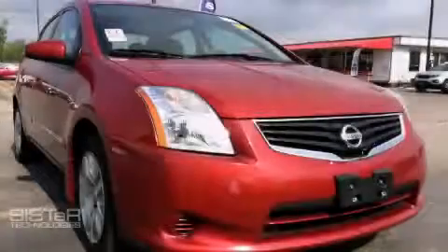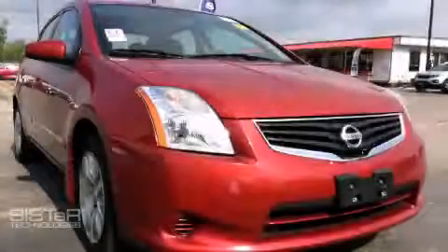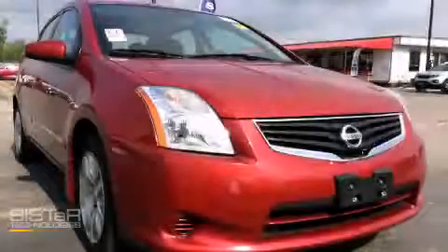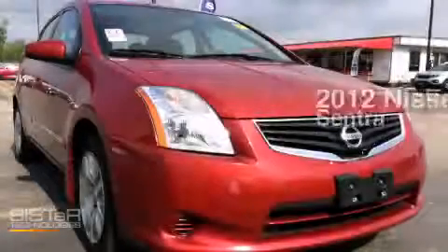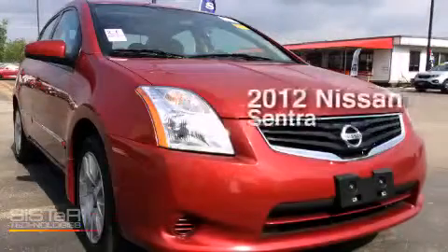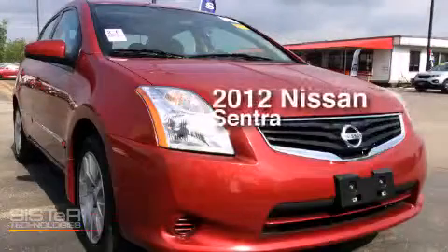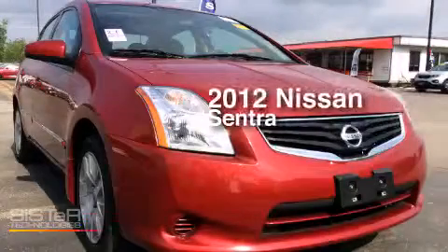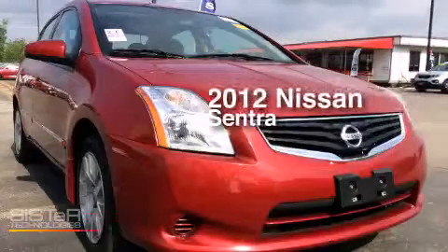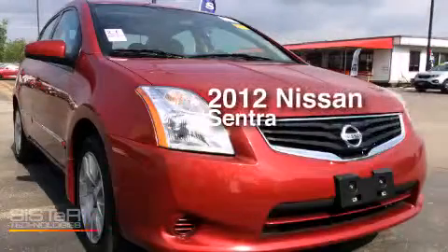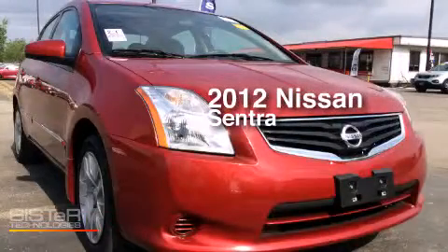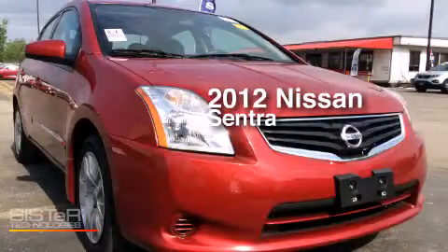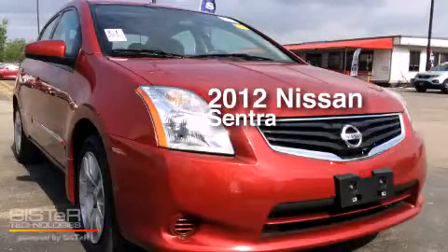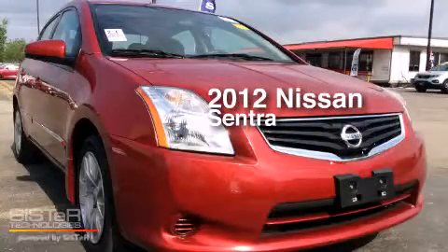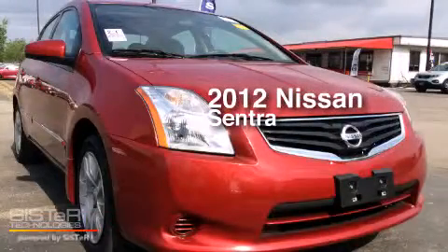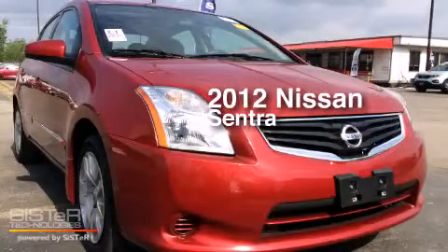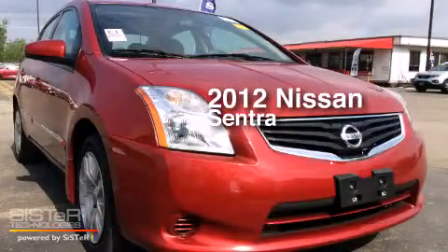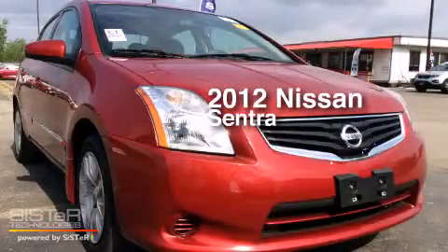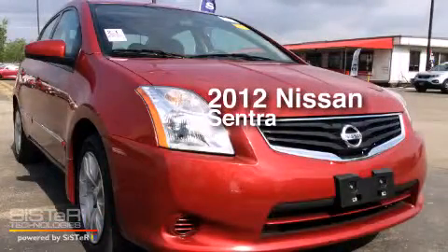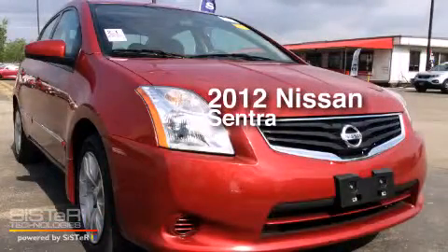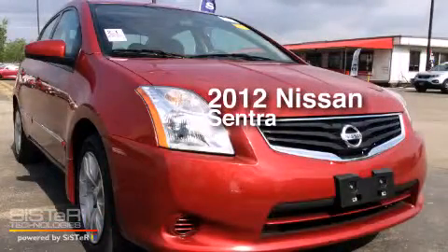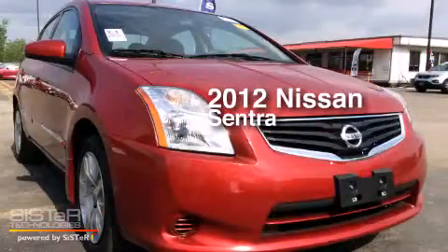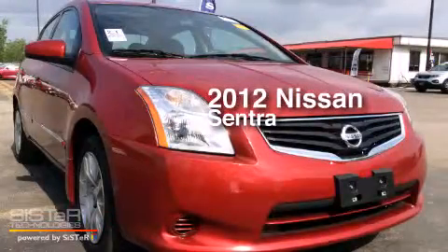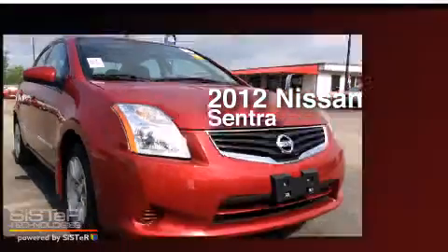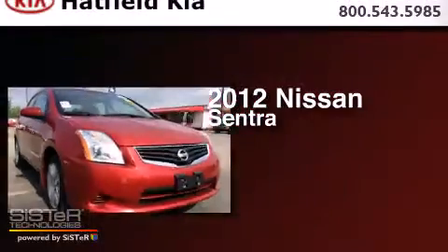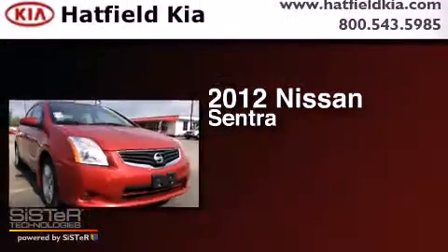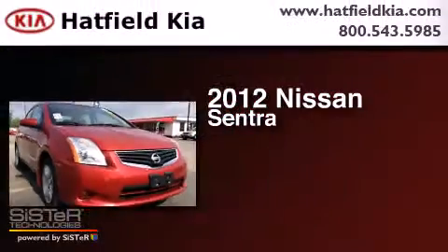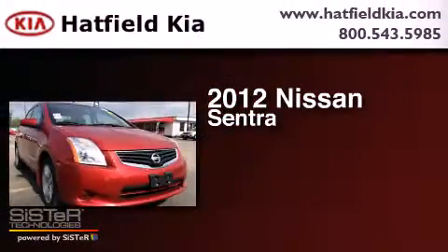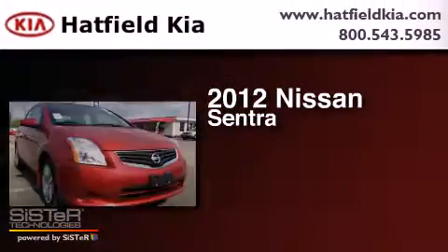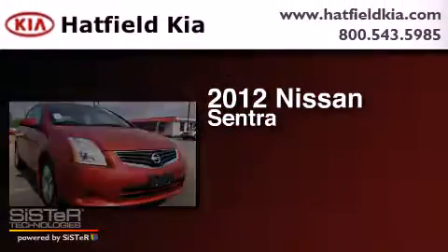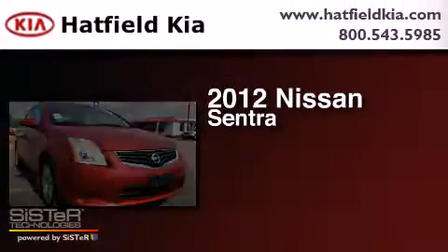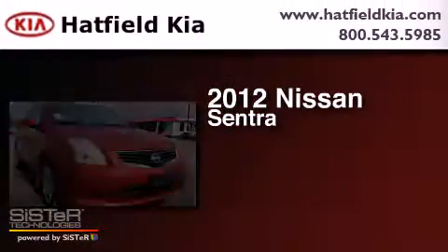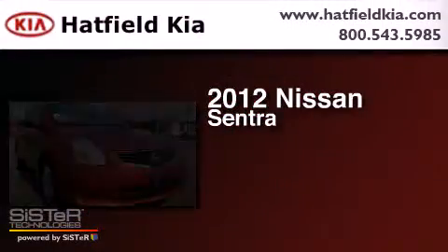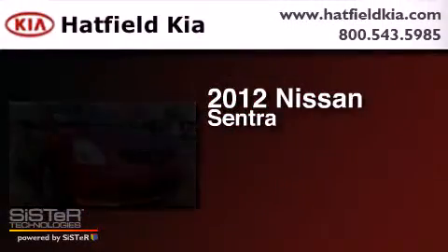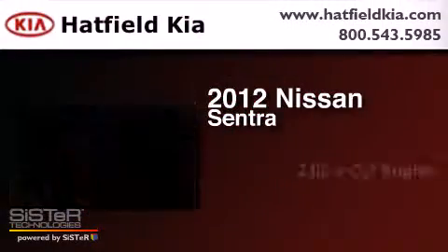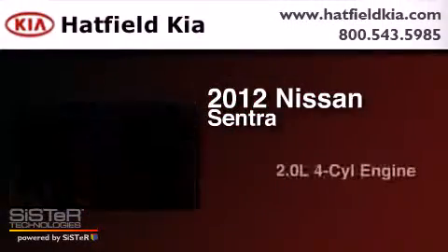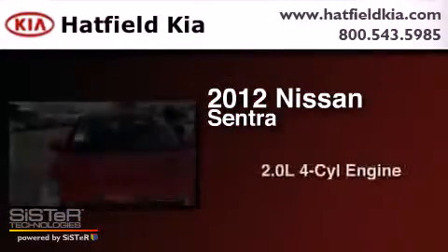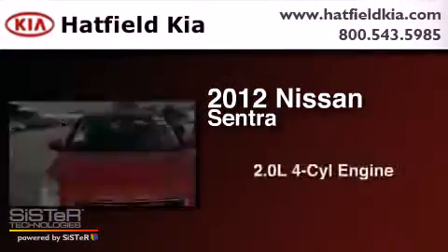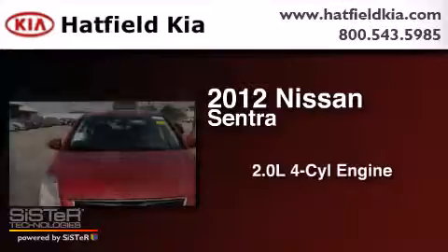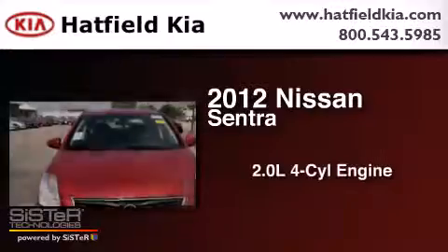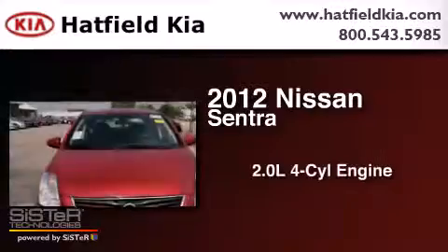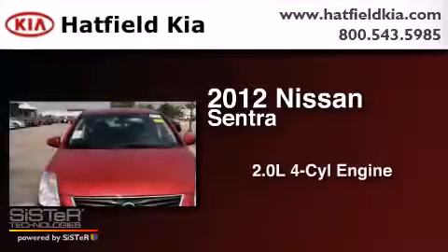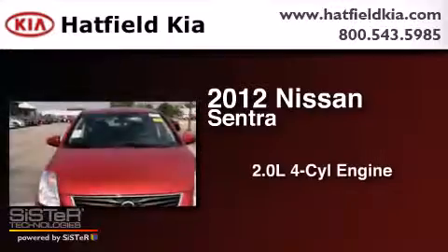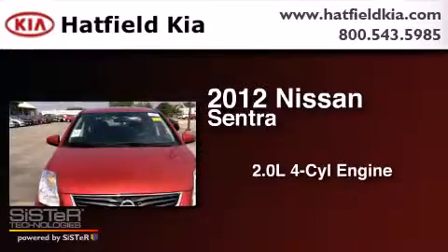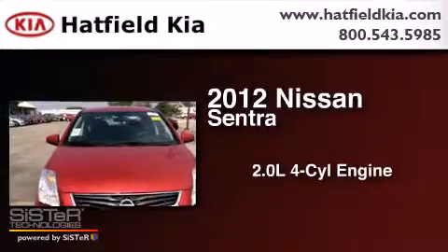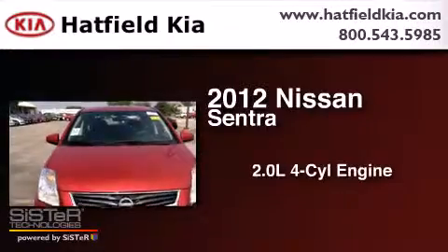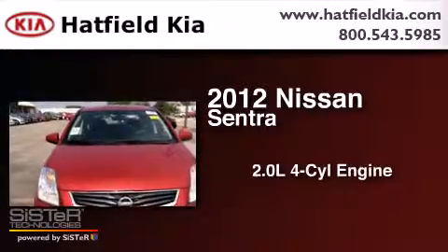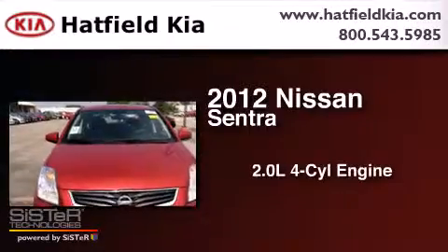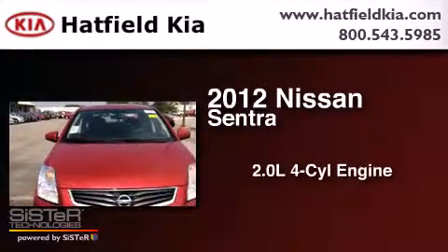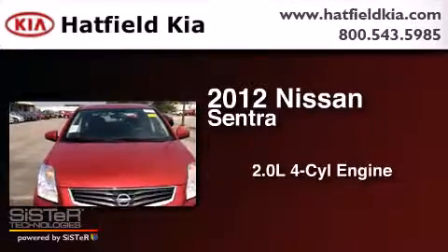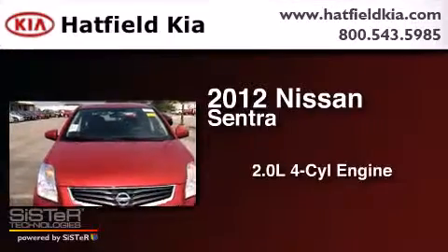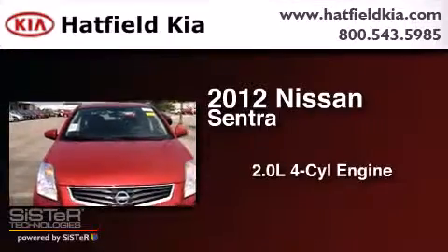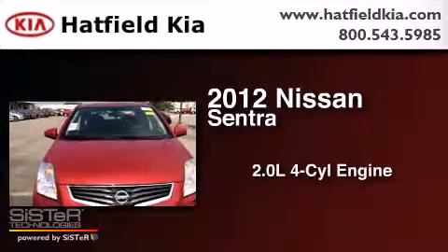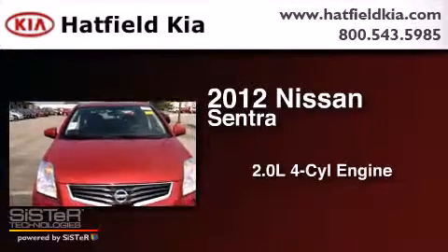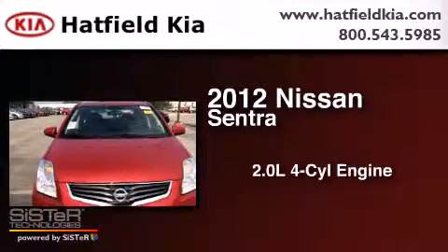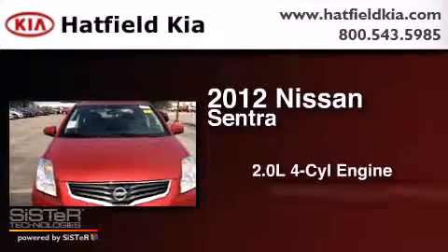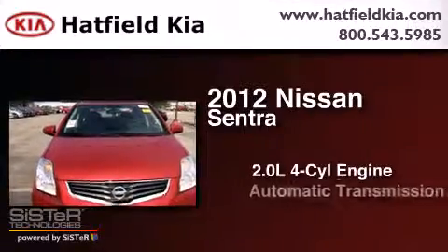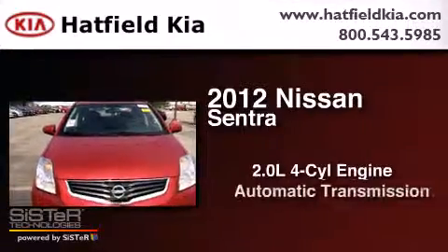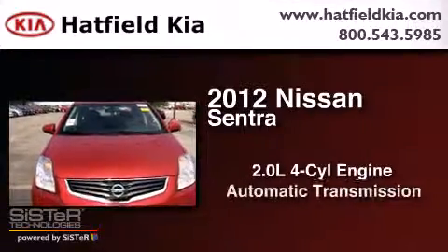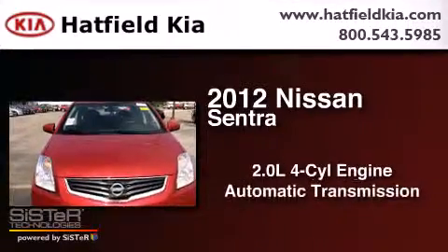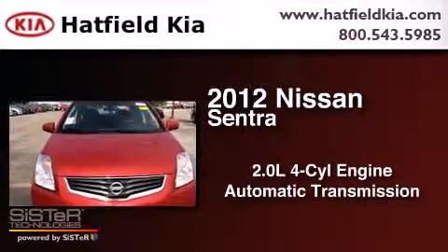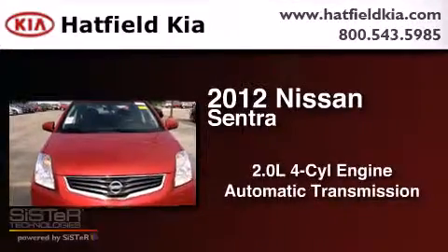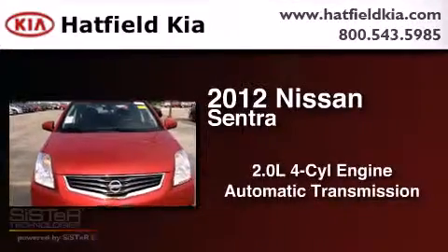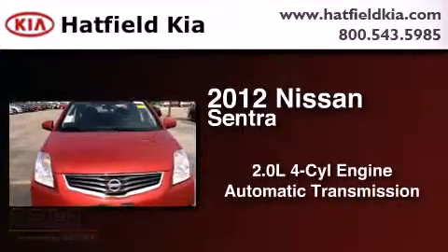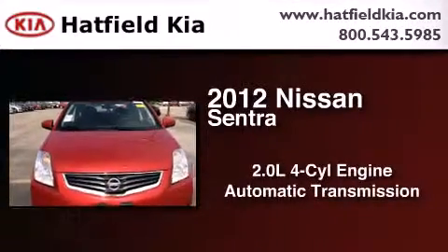This is a 2012 Nissan Sentra. It has a 2.0-liter four-cylinder engine and an automatic transmission.